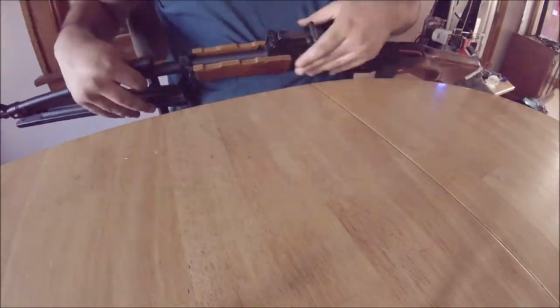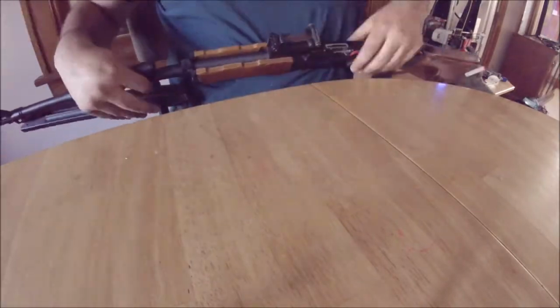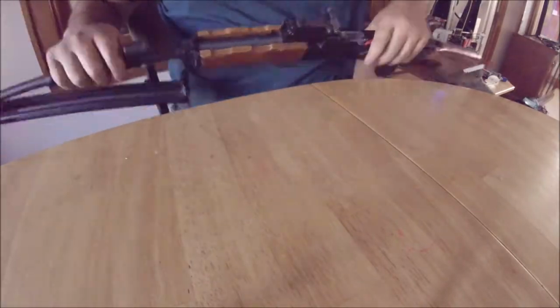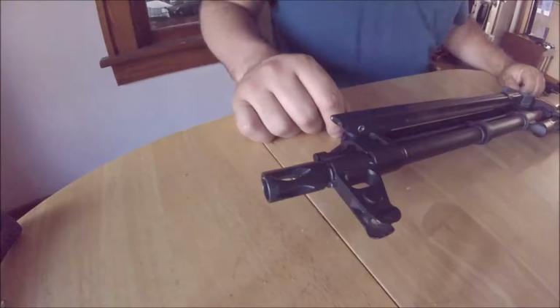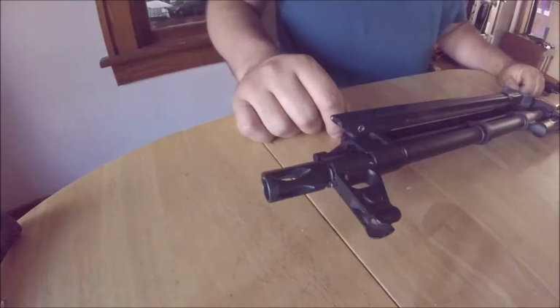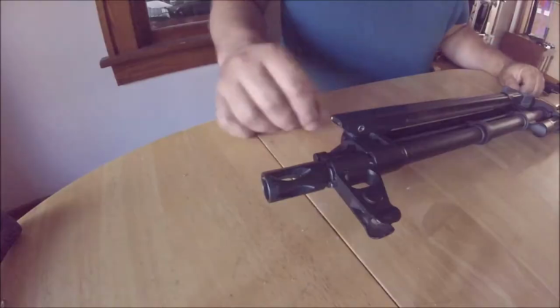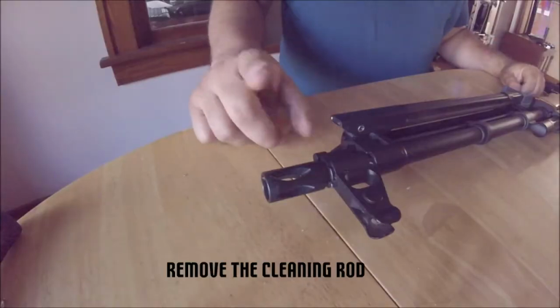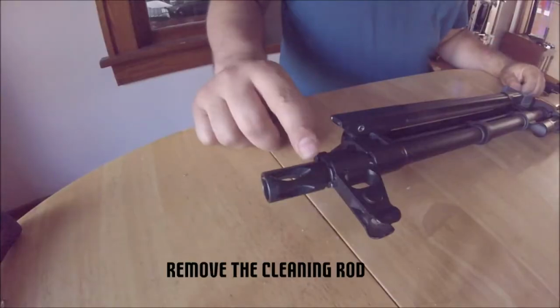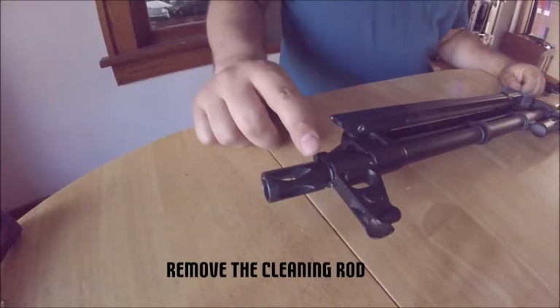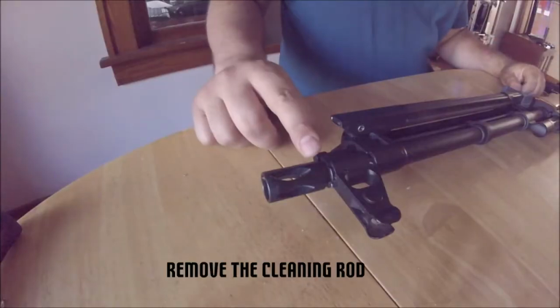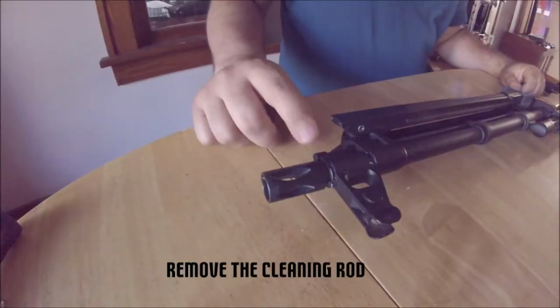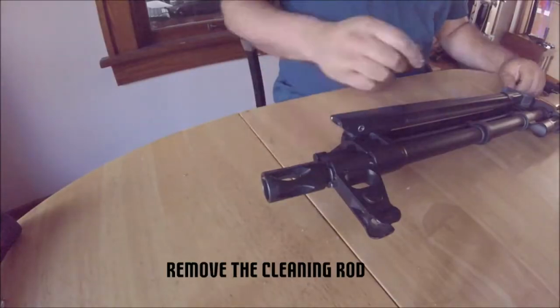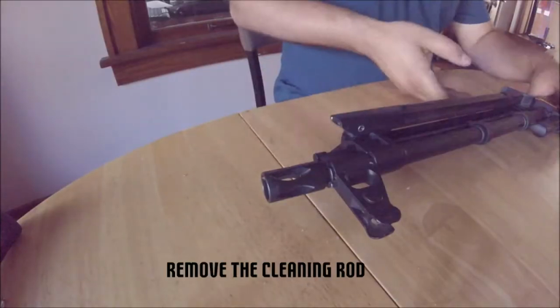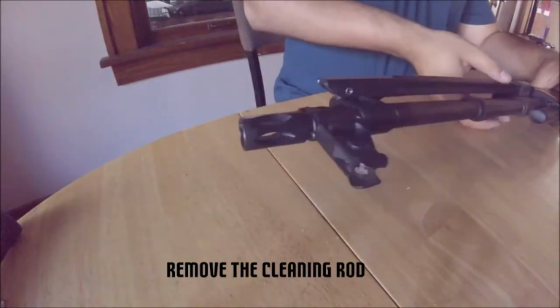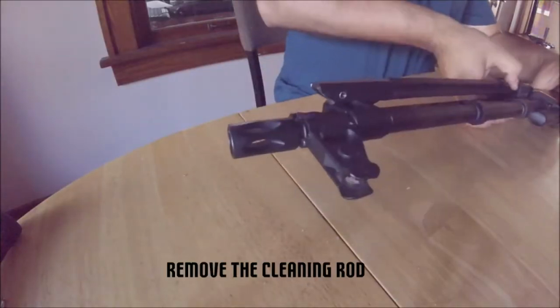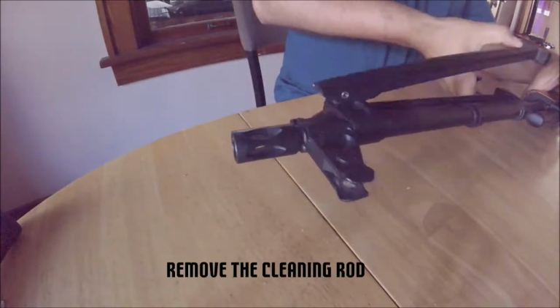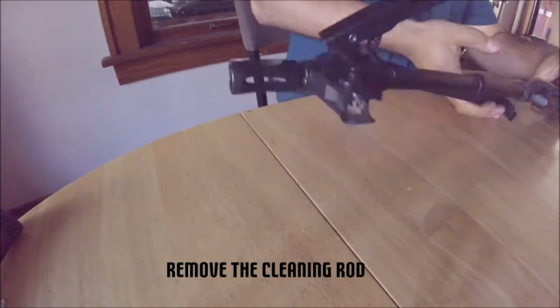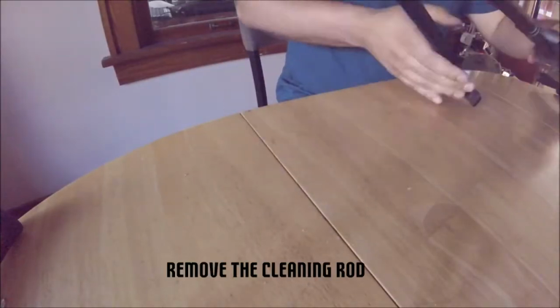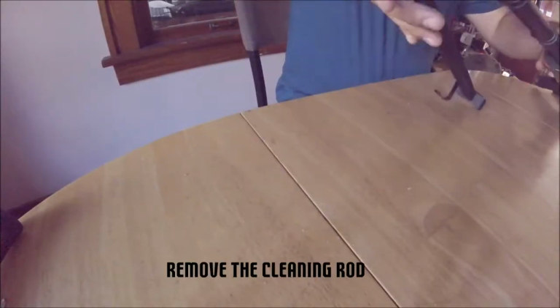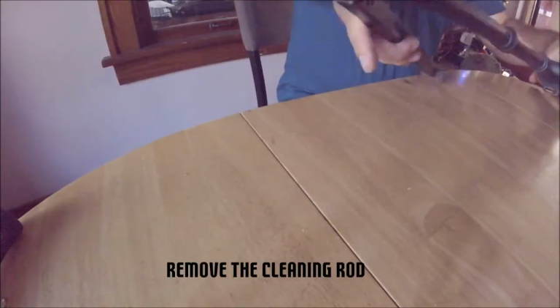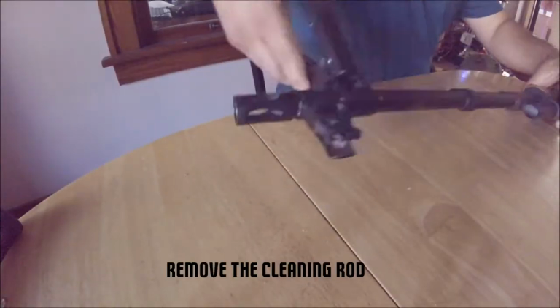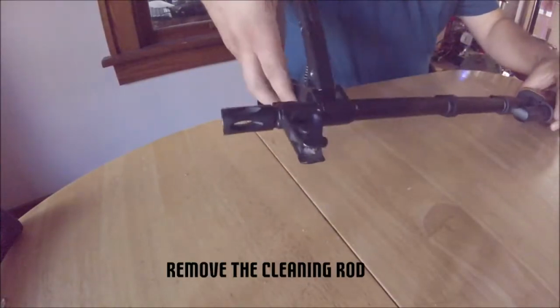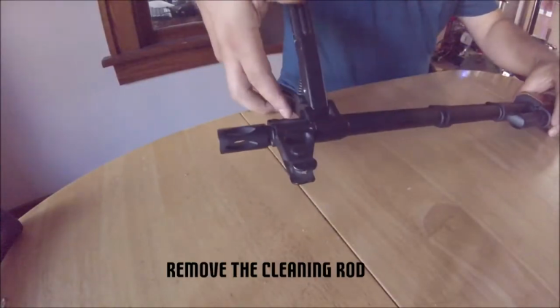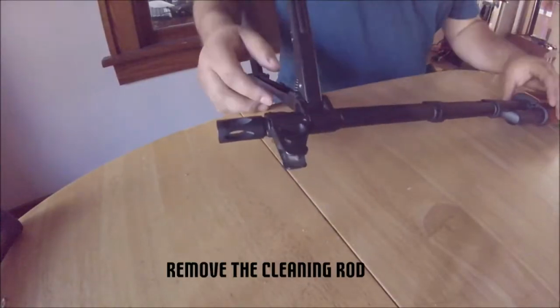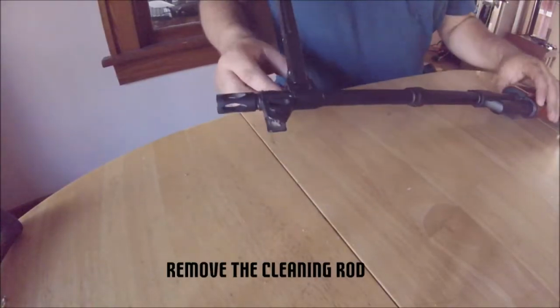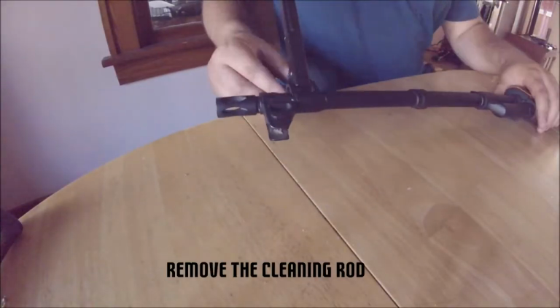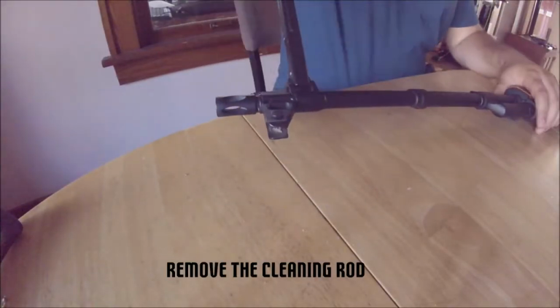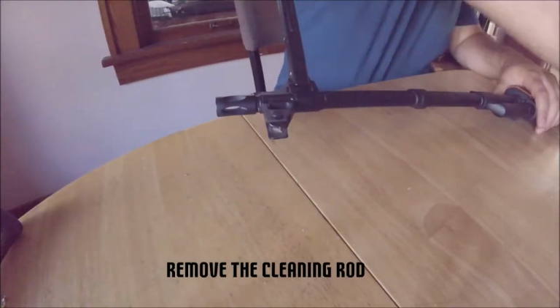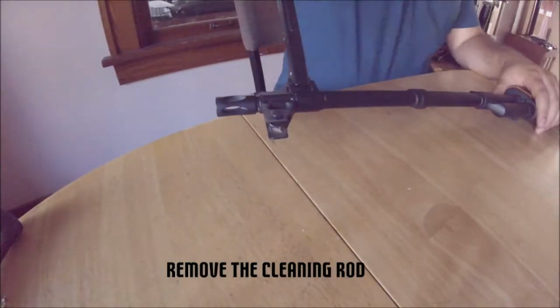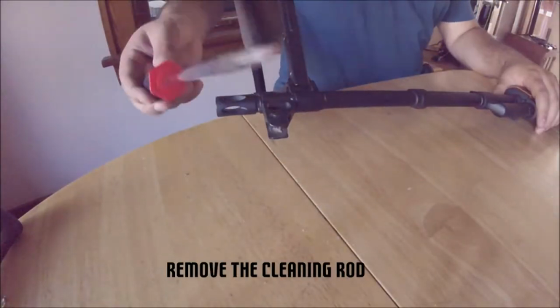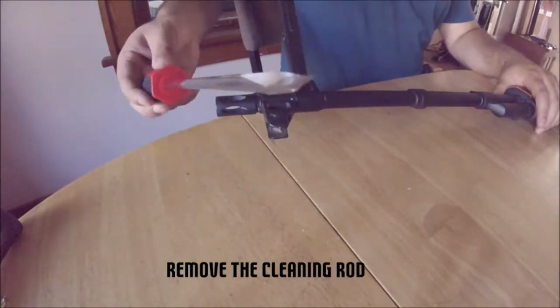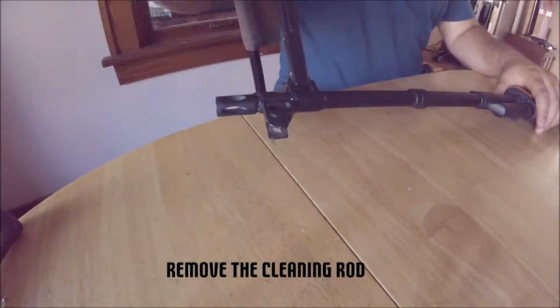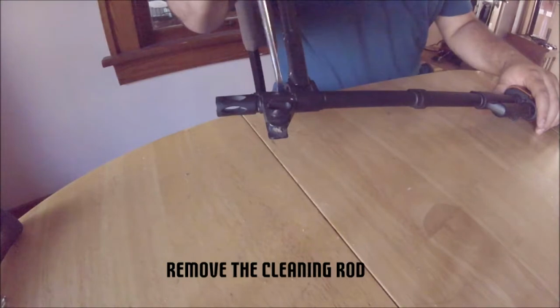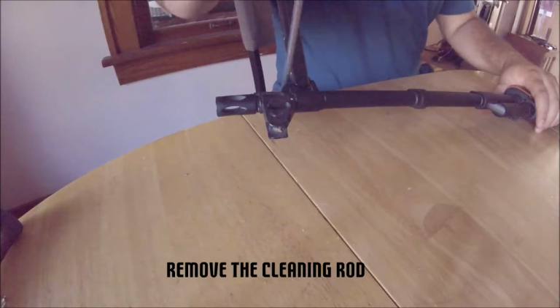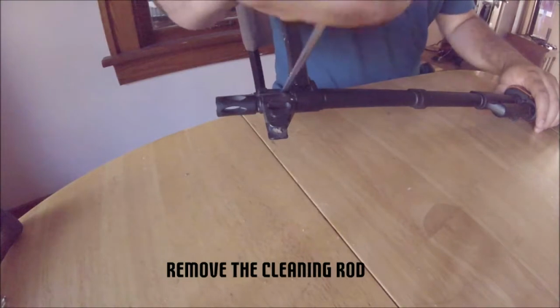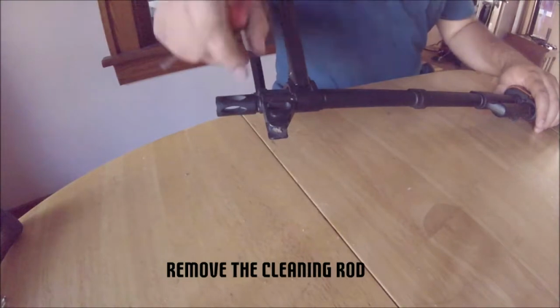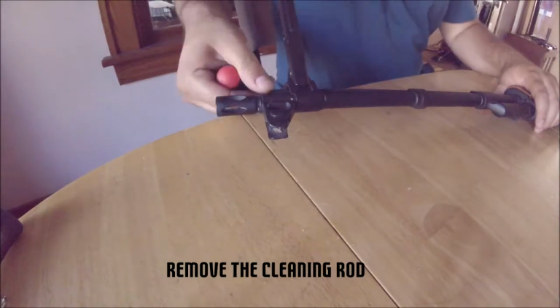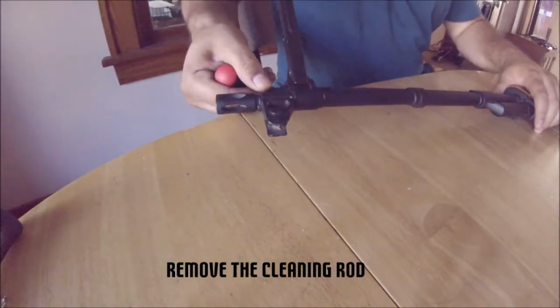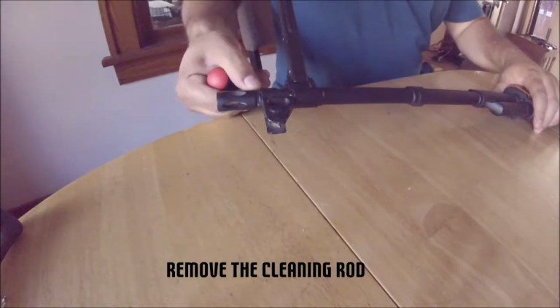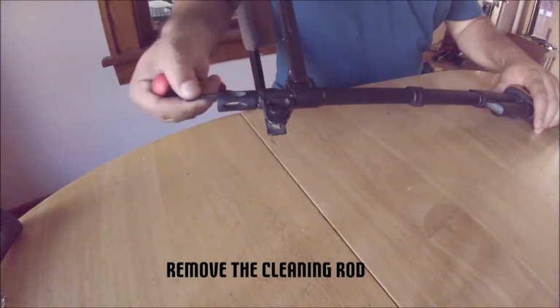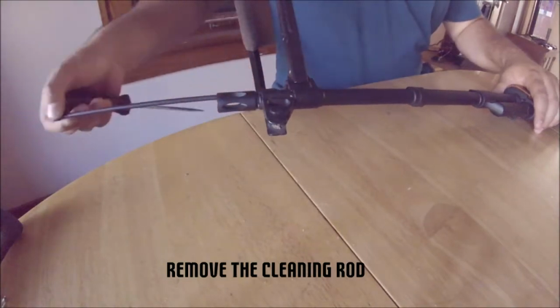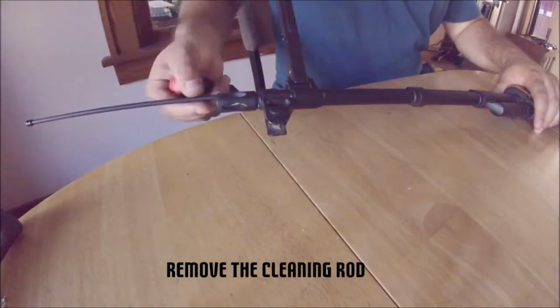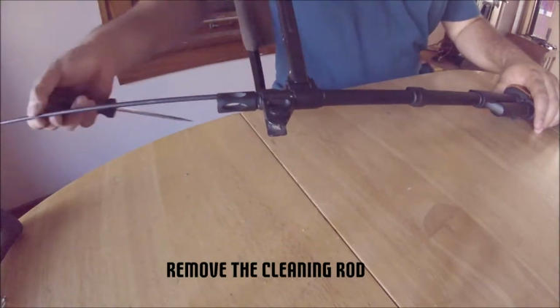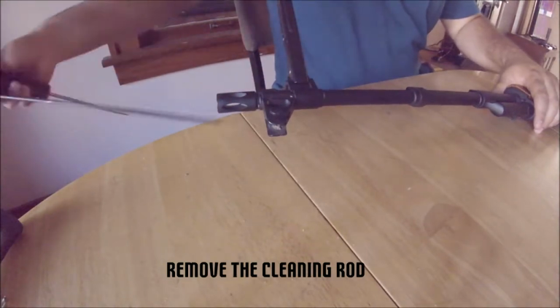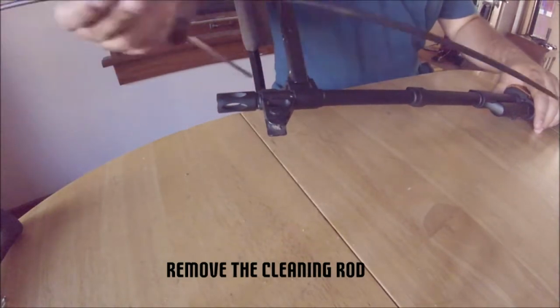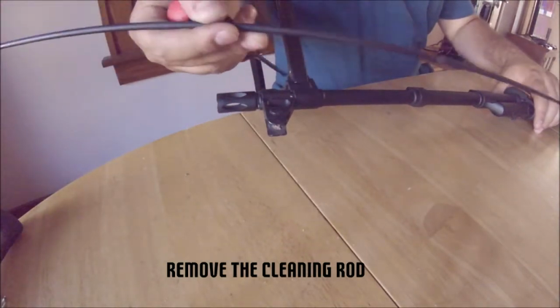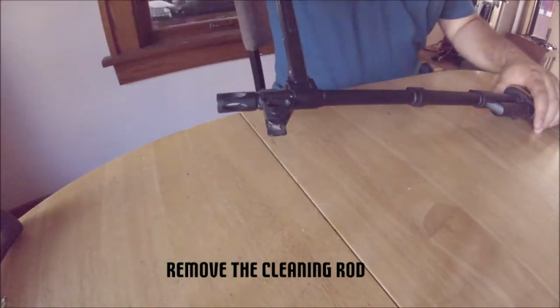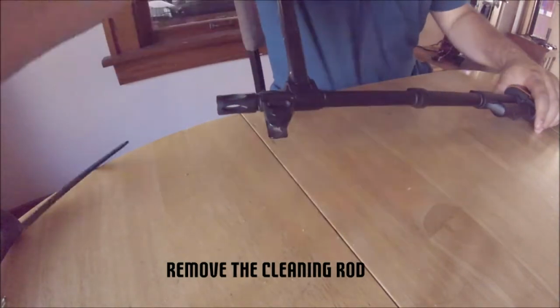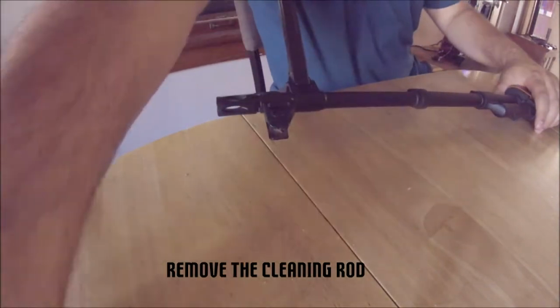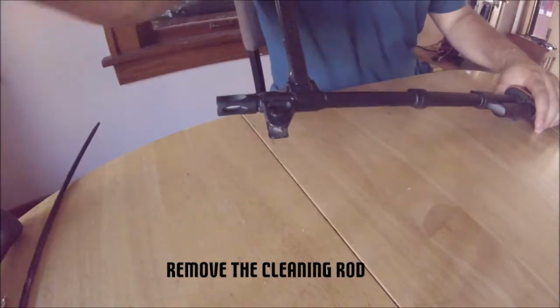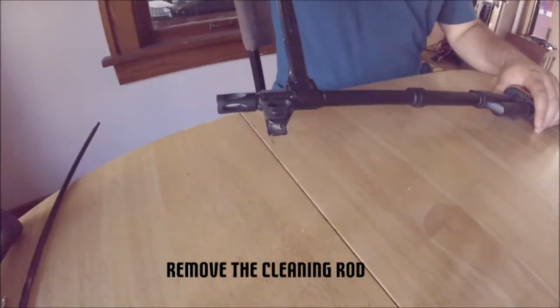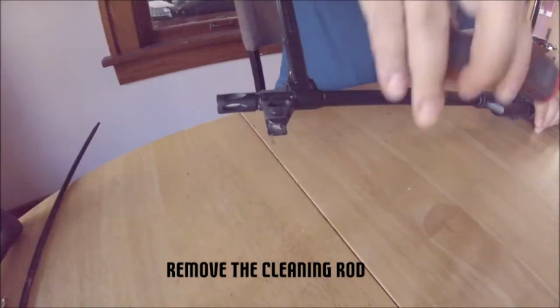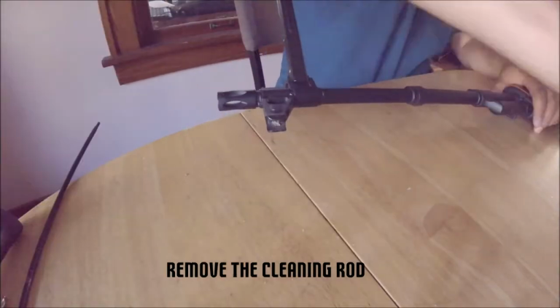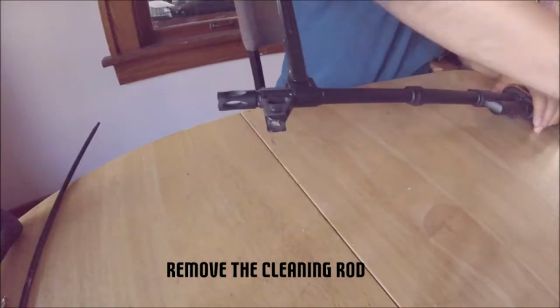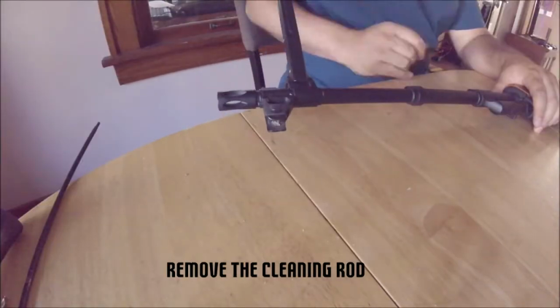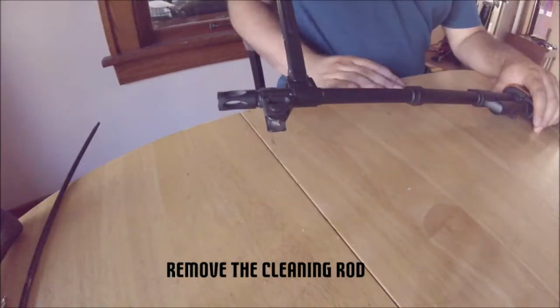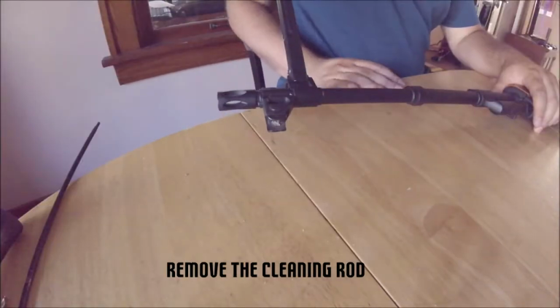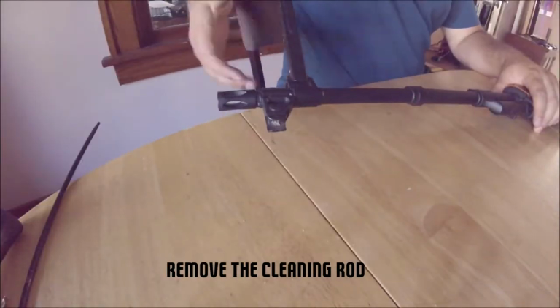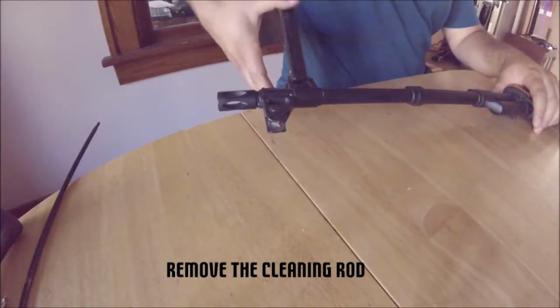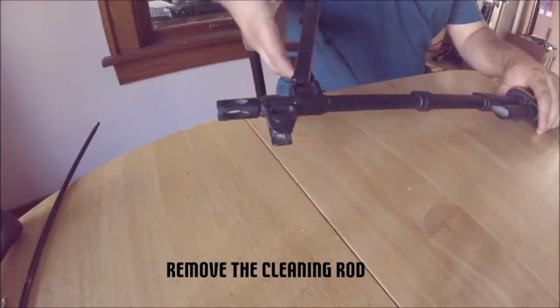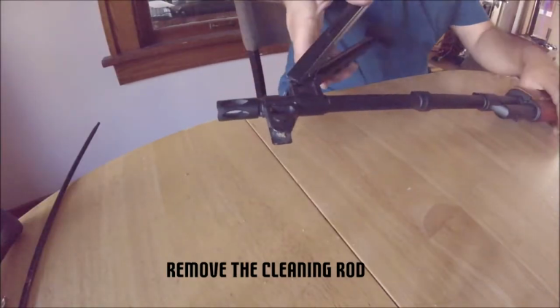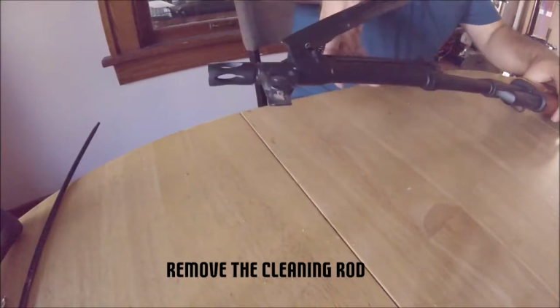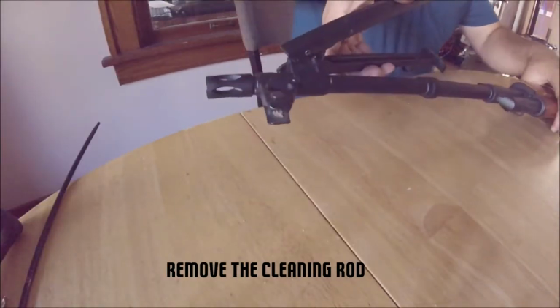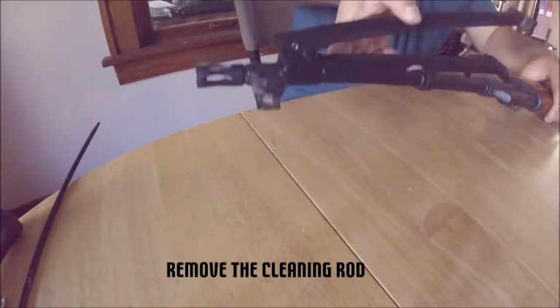Next, we remove the cleaning rod. This is press fit in between two nubs on the front sight block. I suggest using a flathead screwdriver.